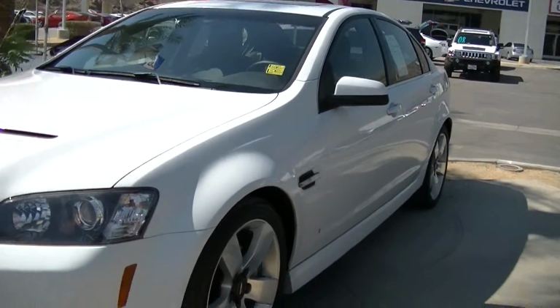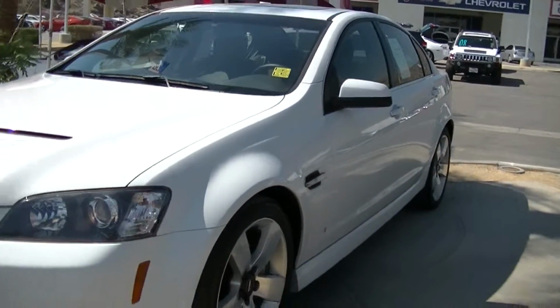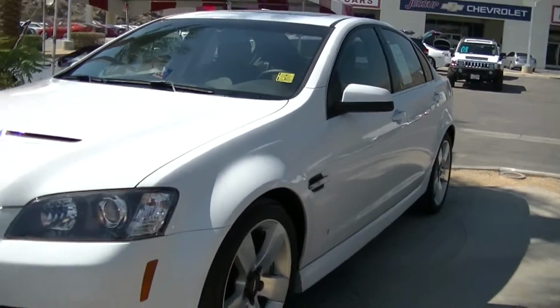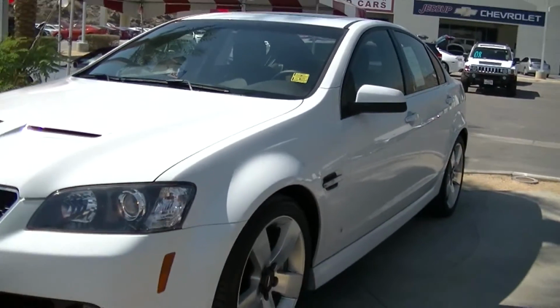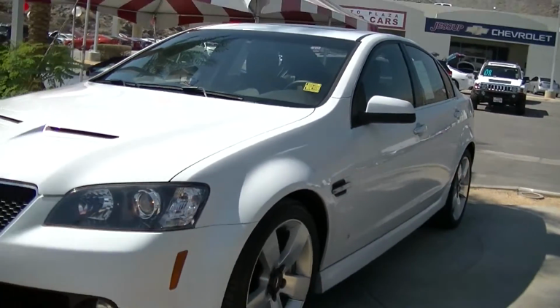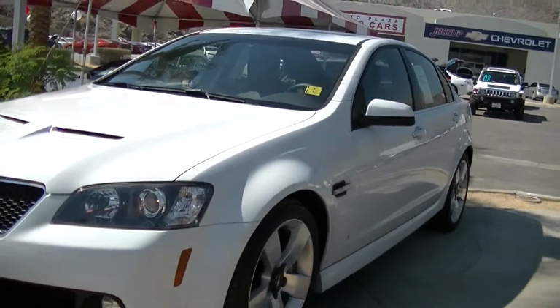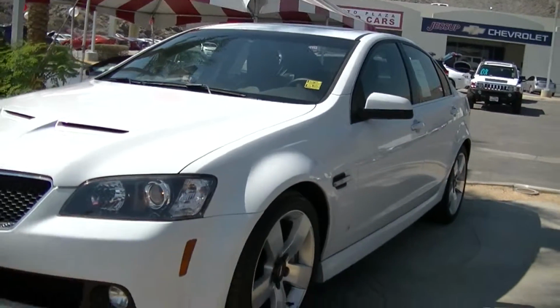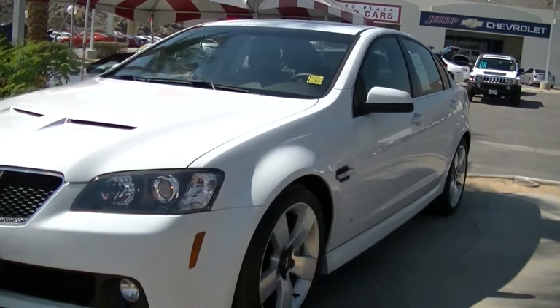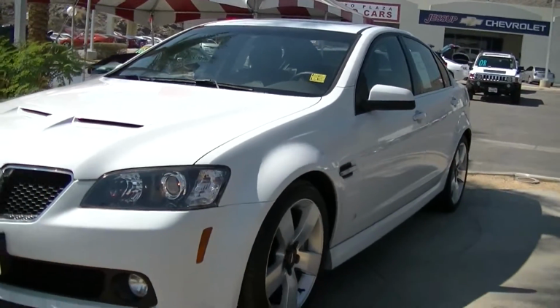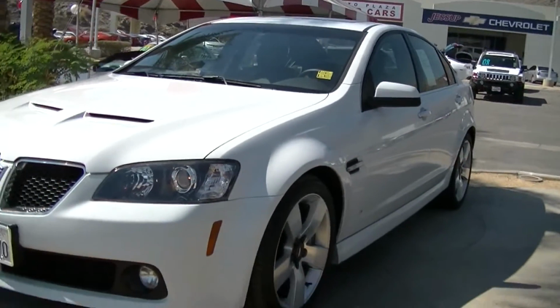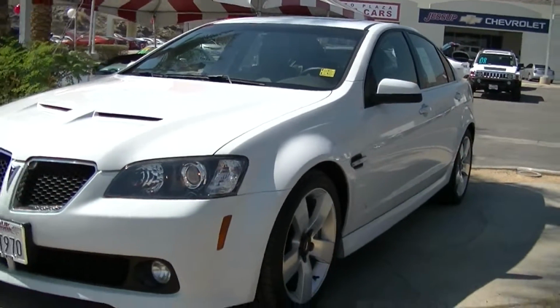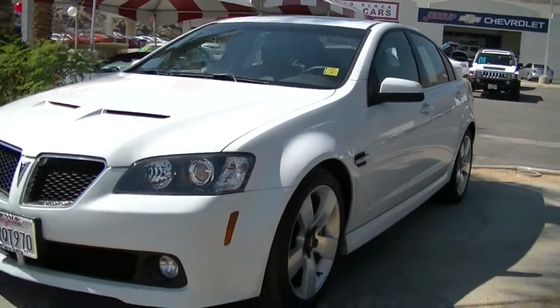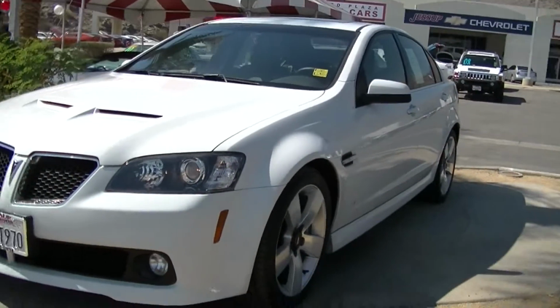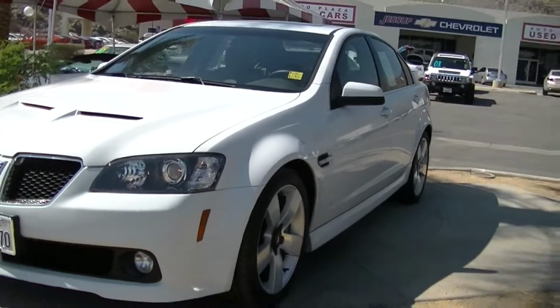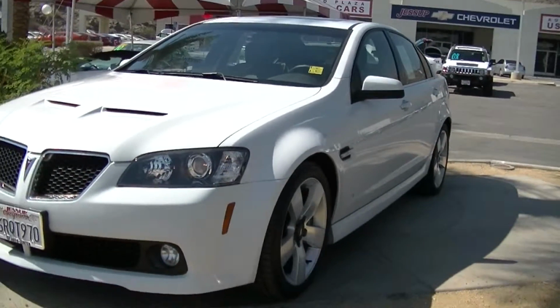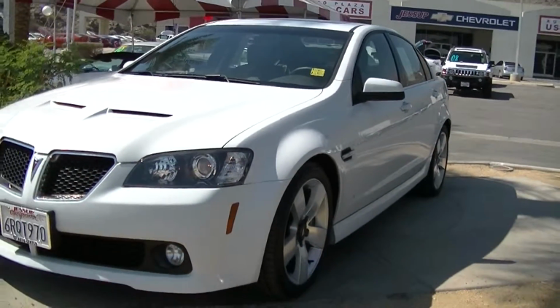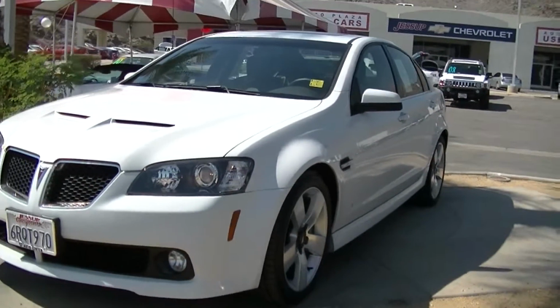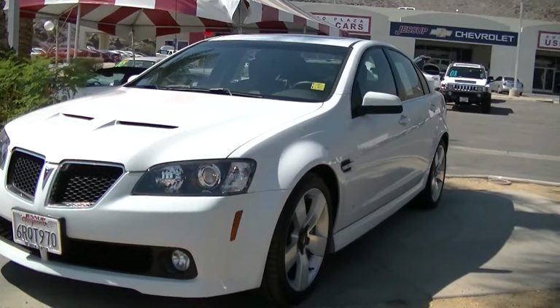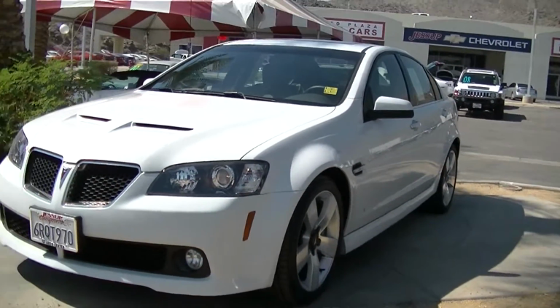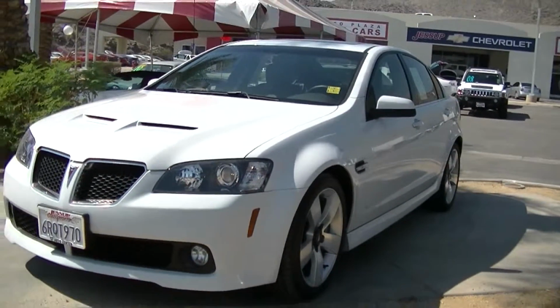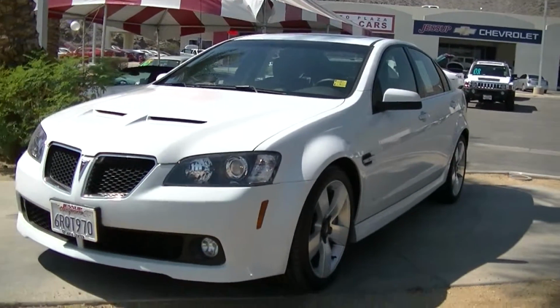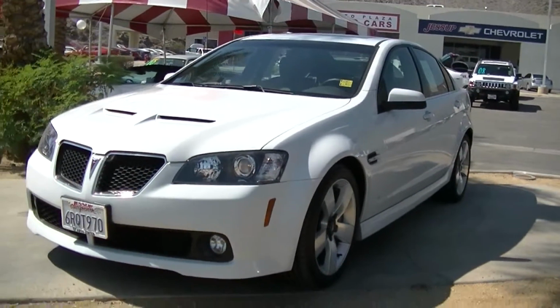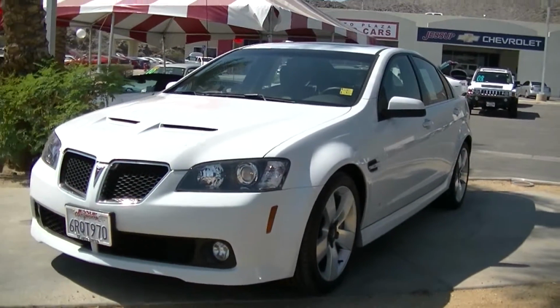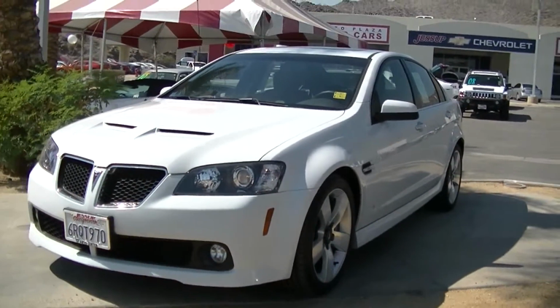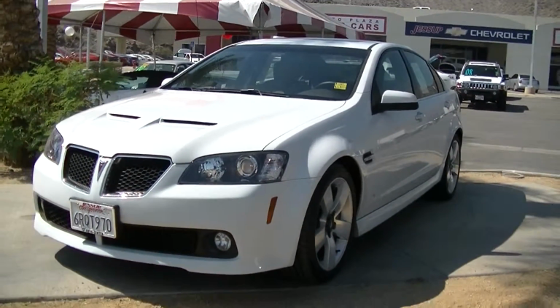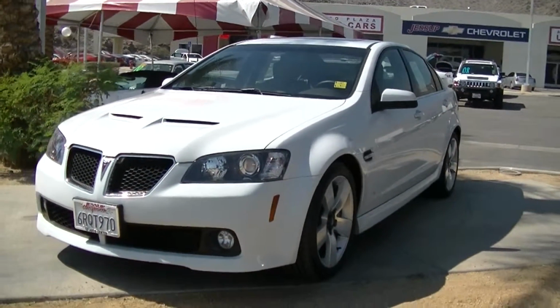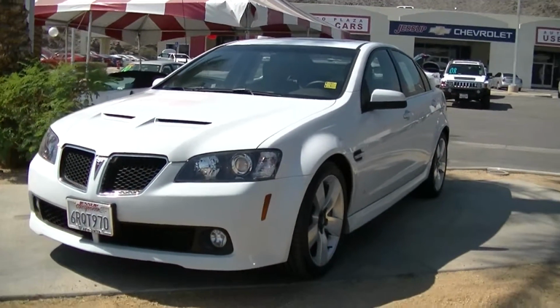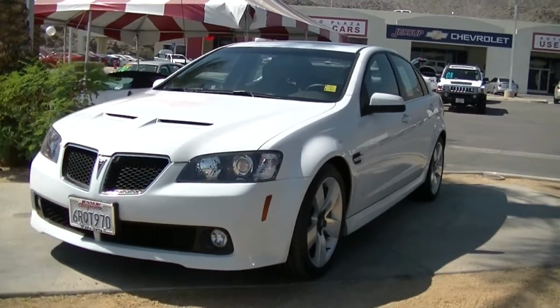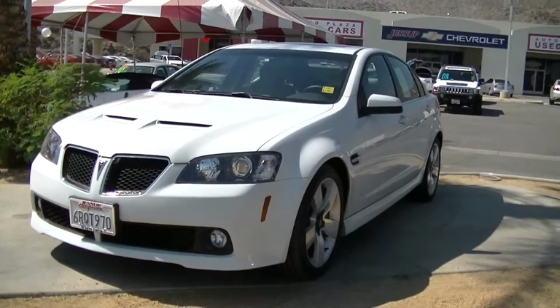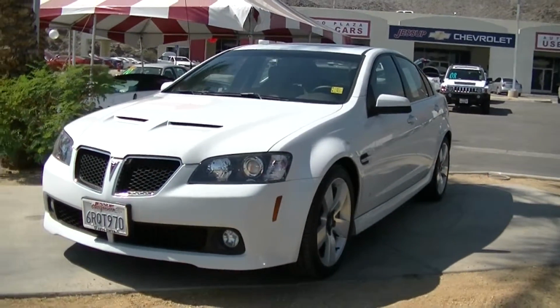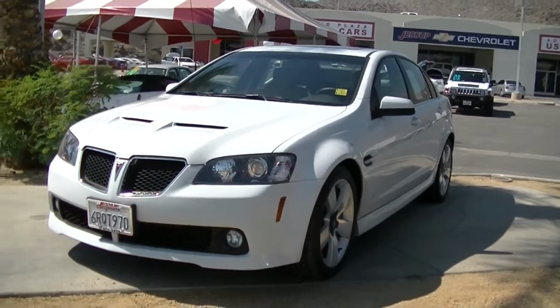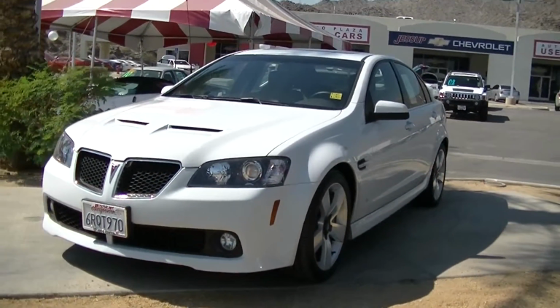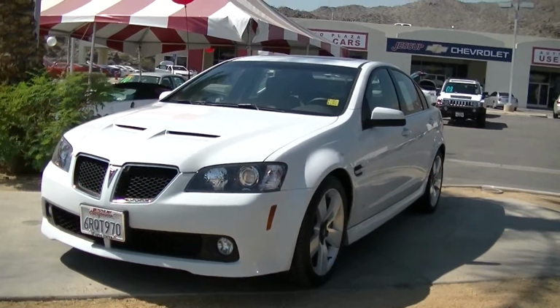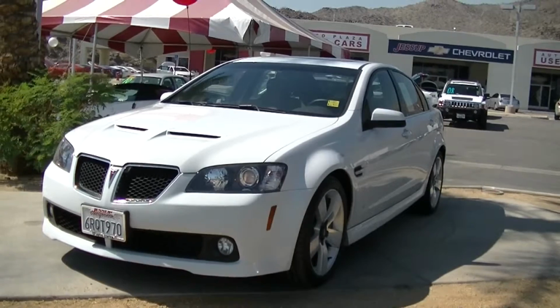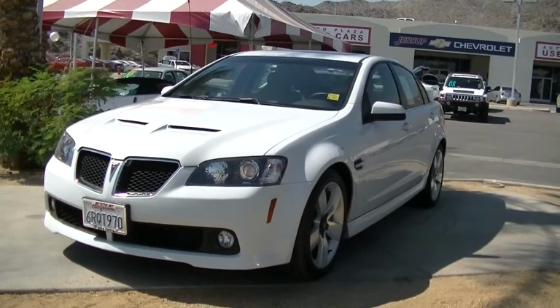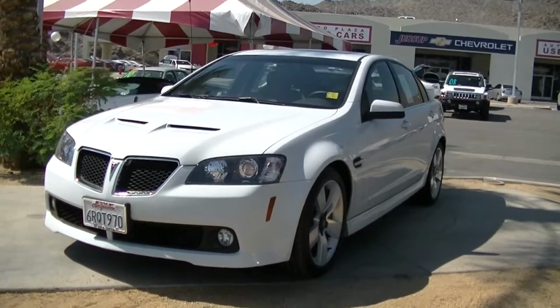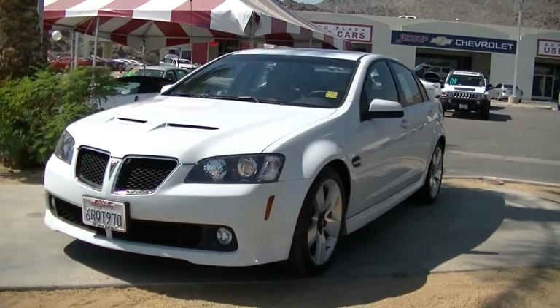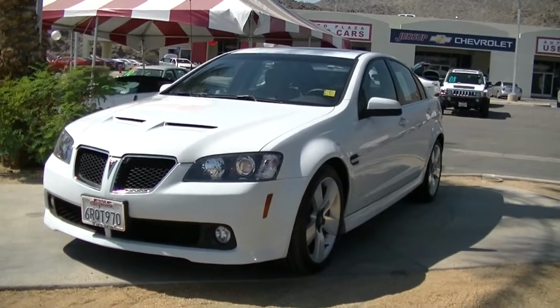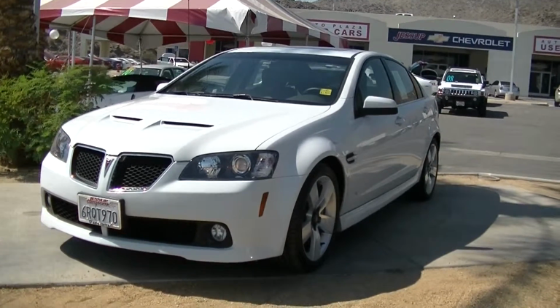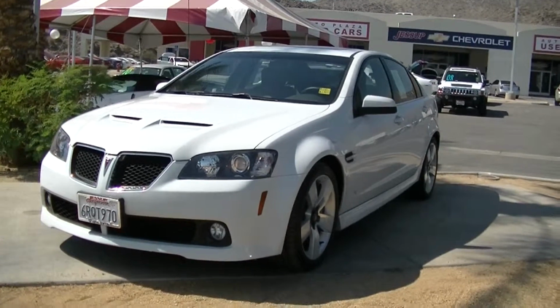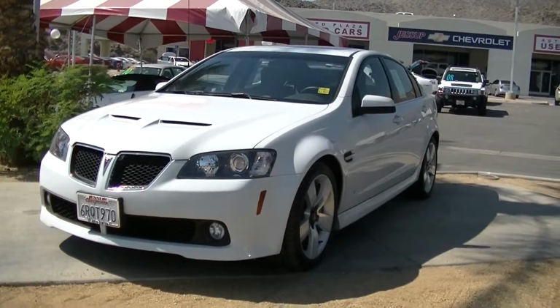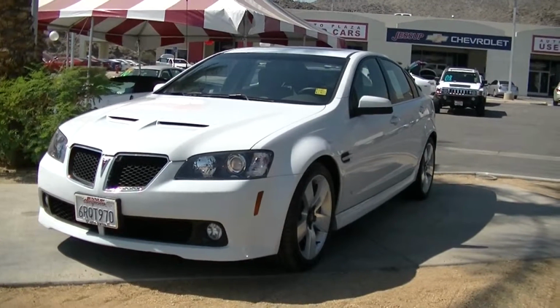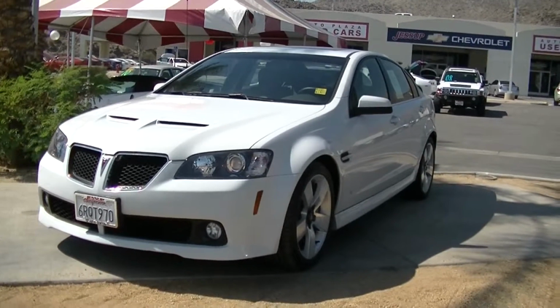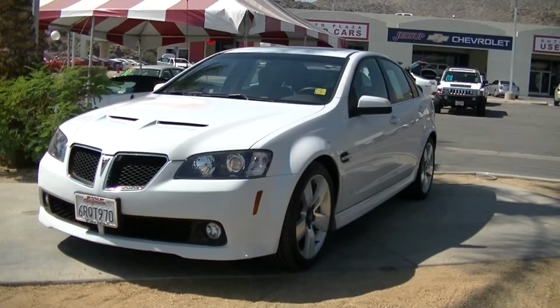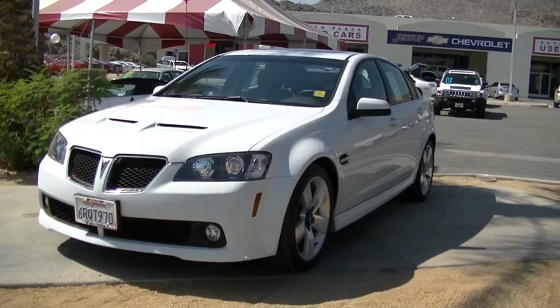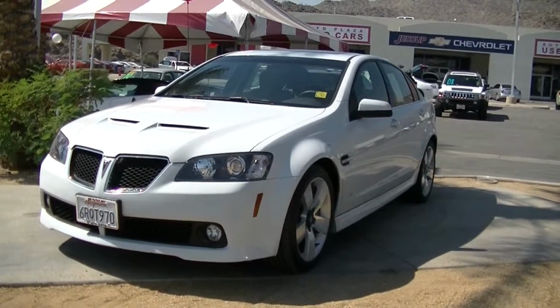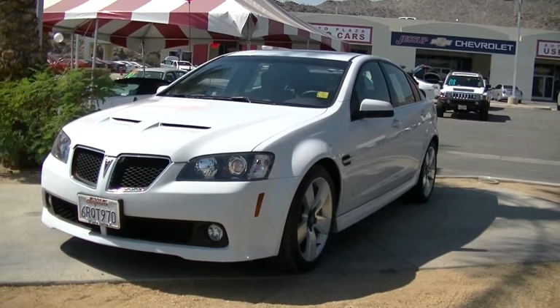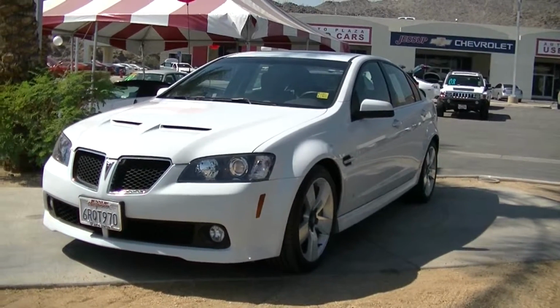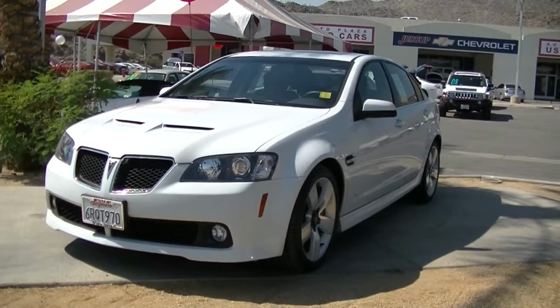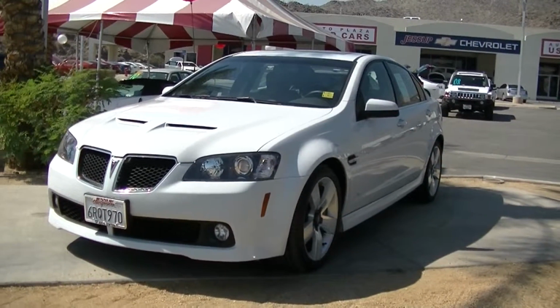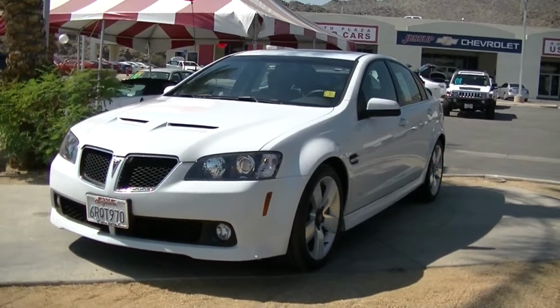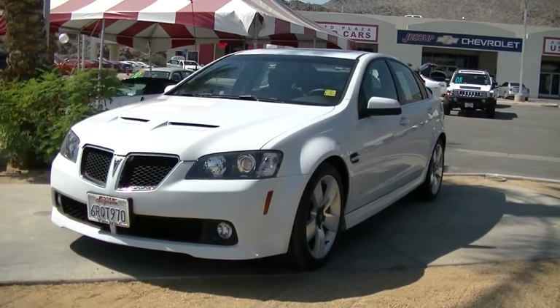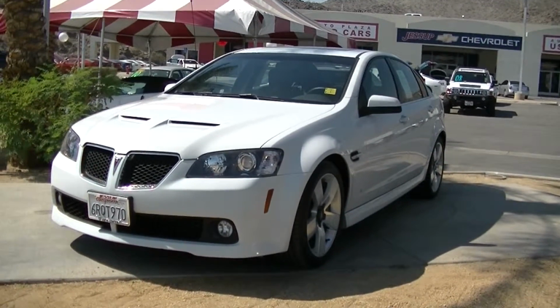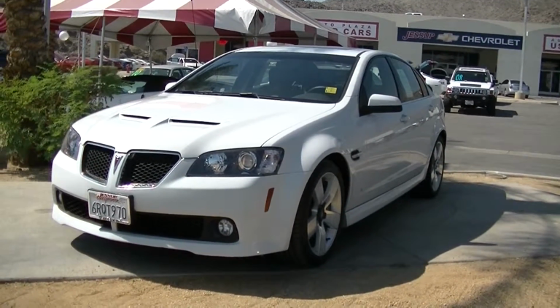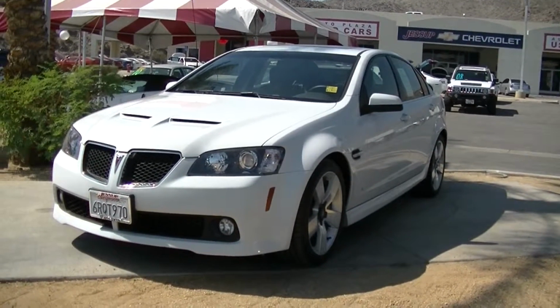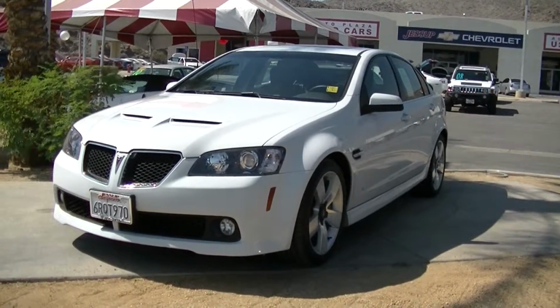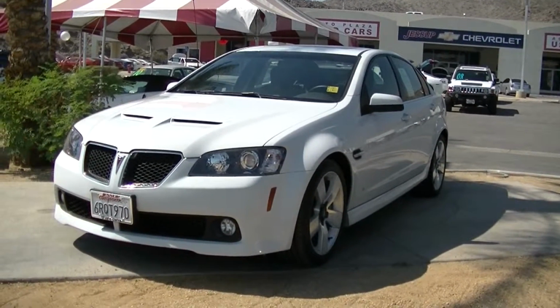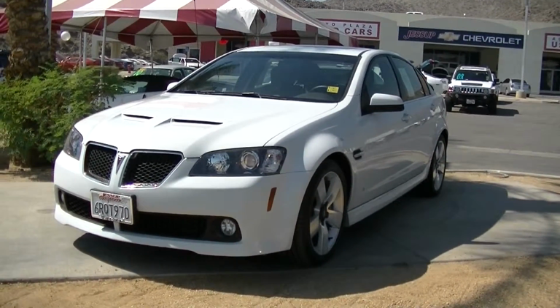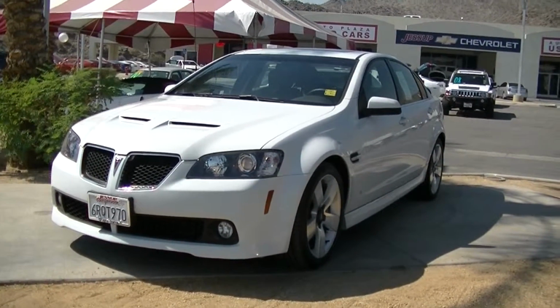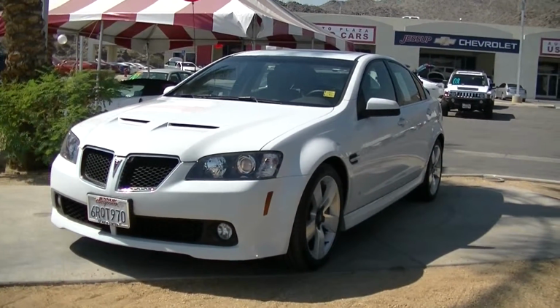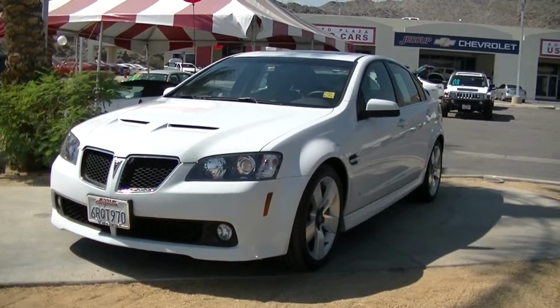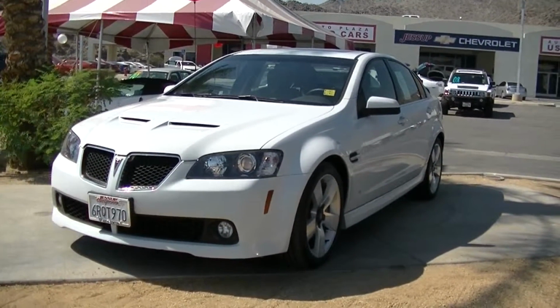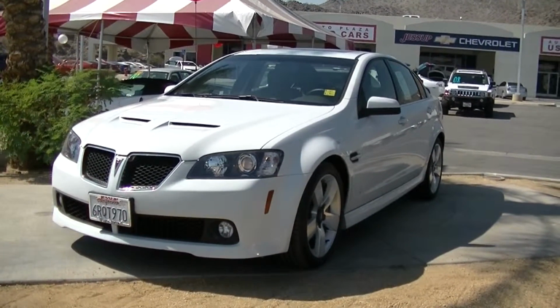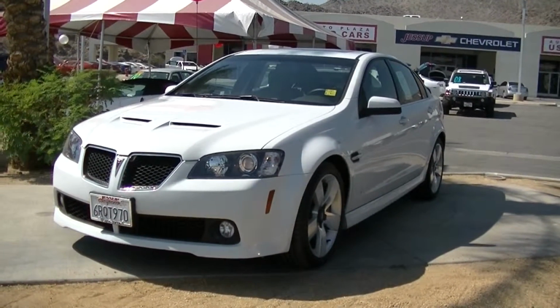This G8 is available for test drive here at Jessup Auto Plaza in Cathedral City, California. We hope to see you soon.